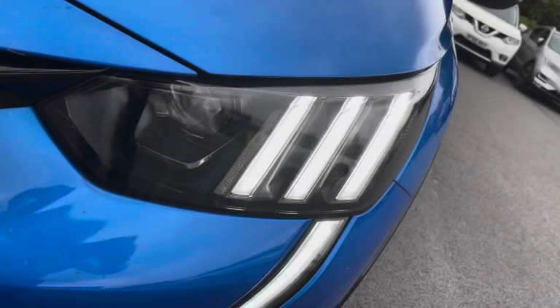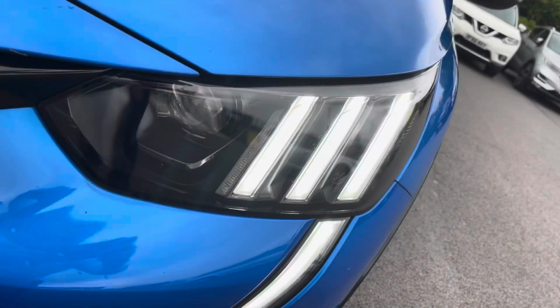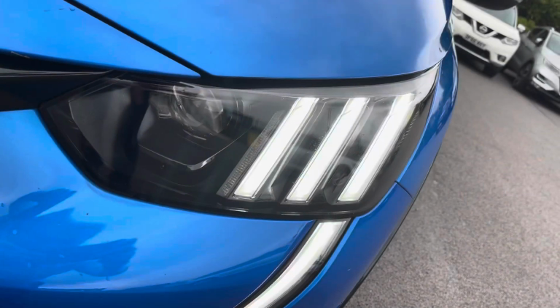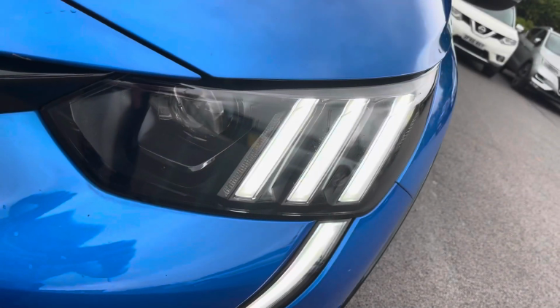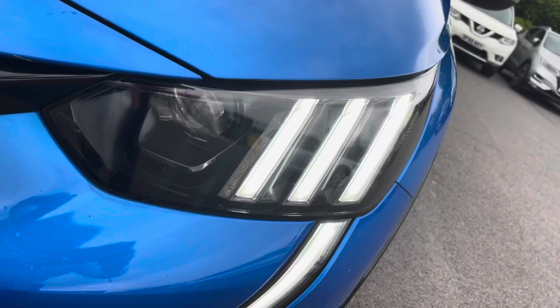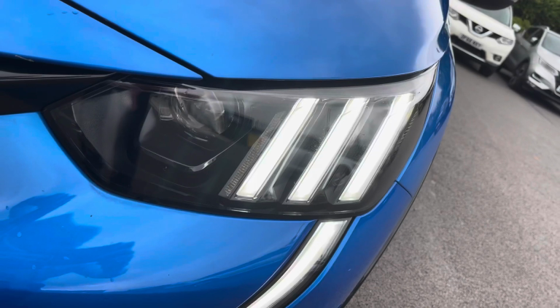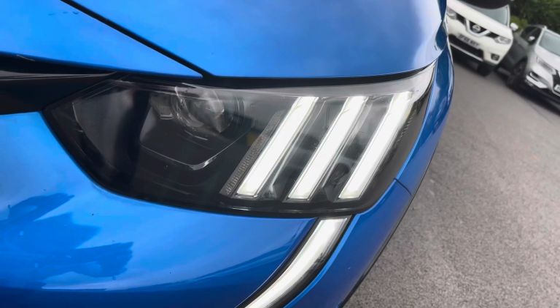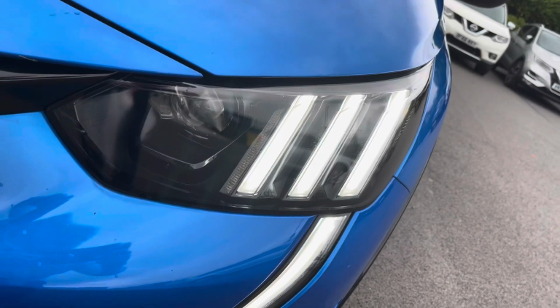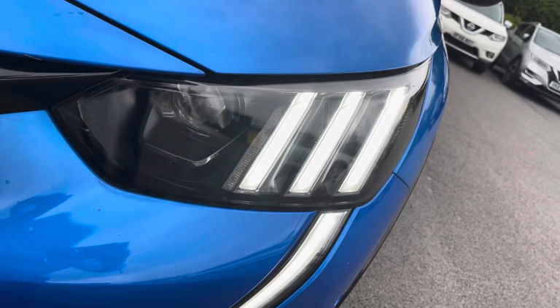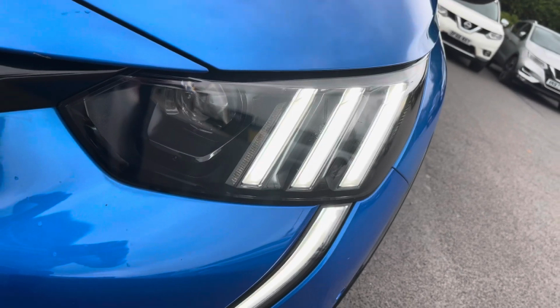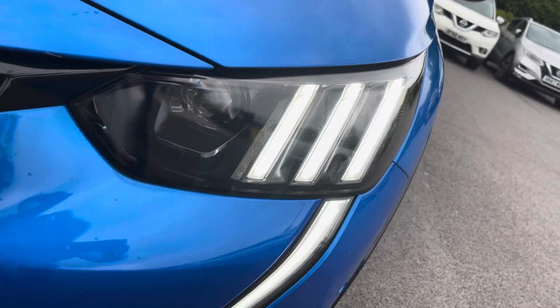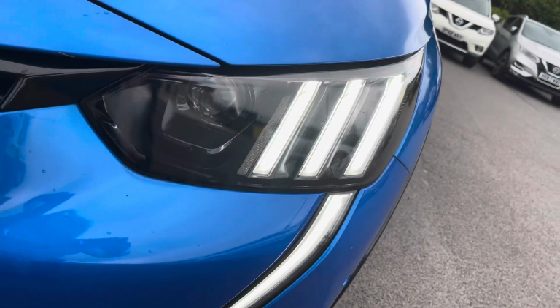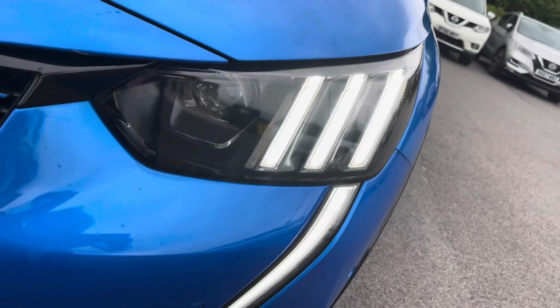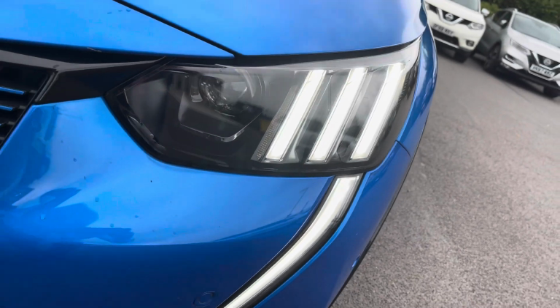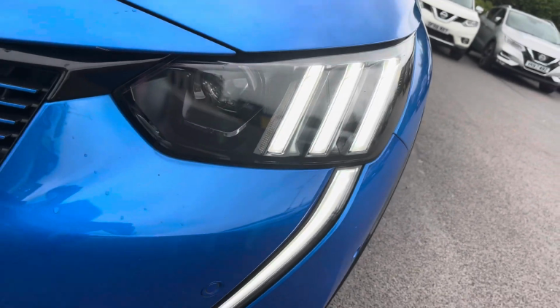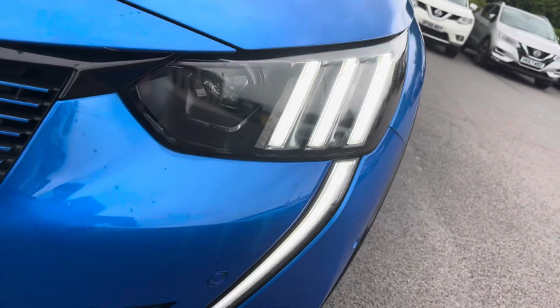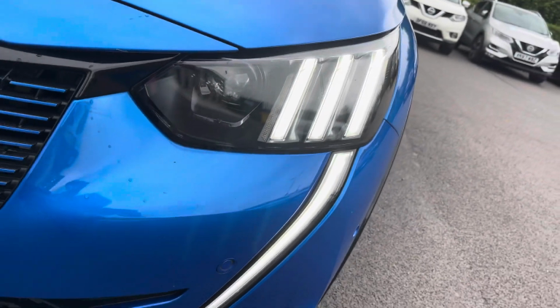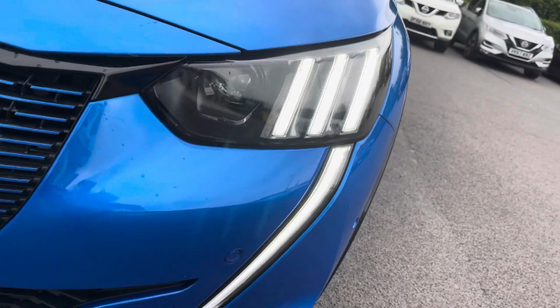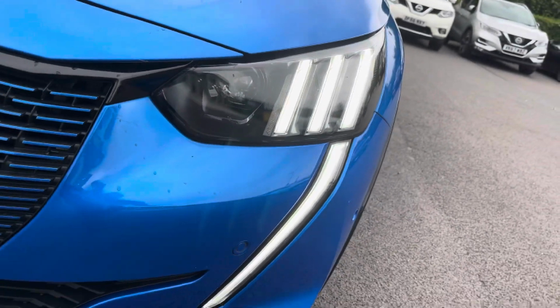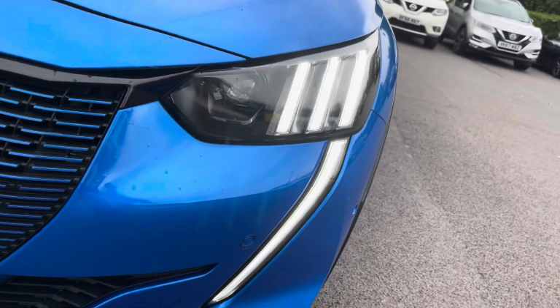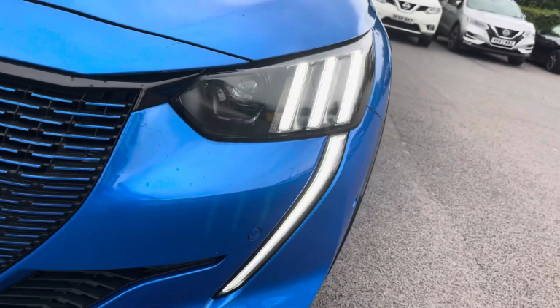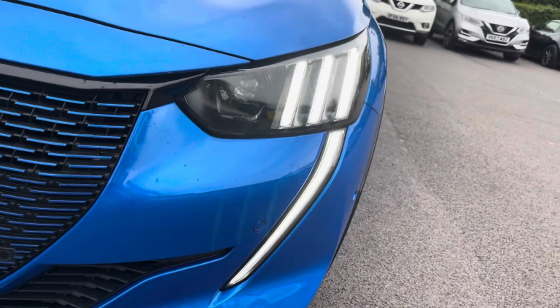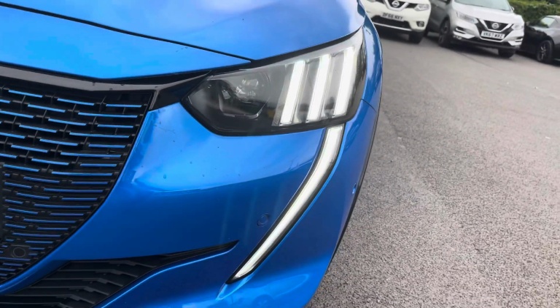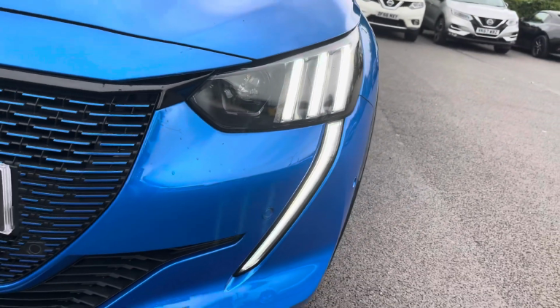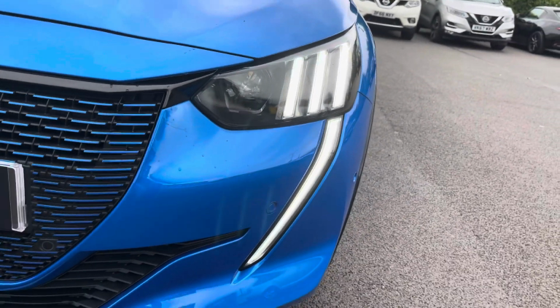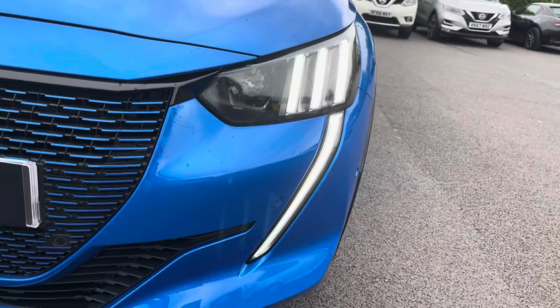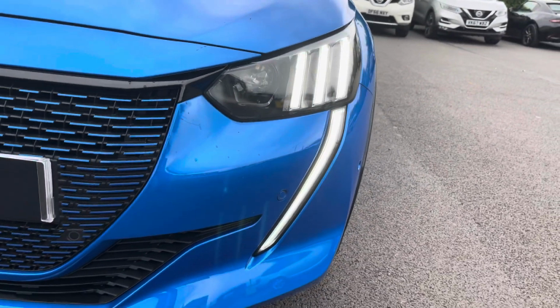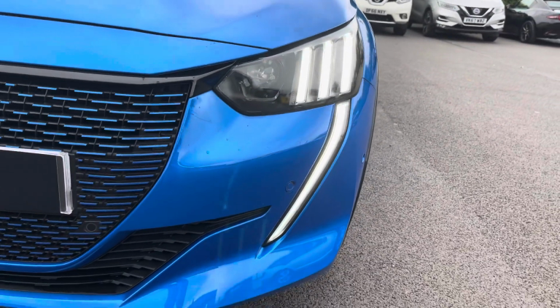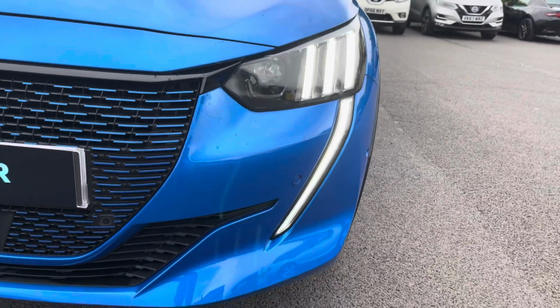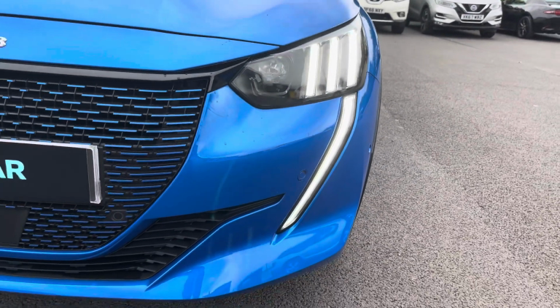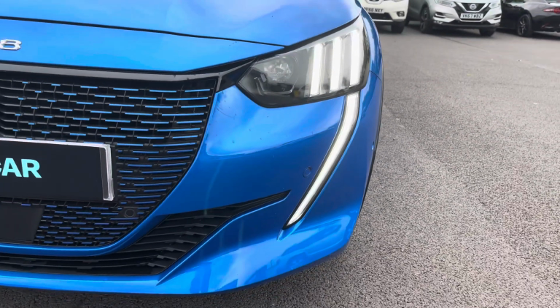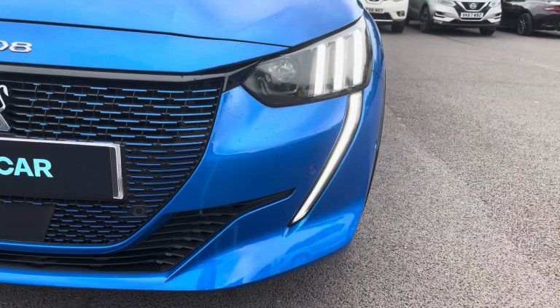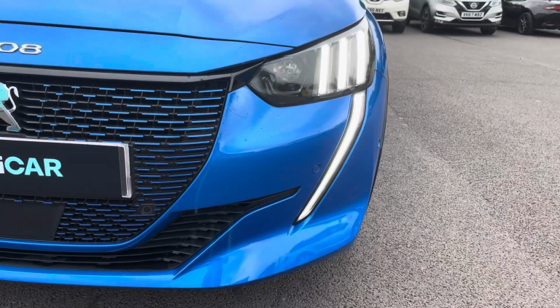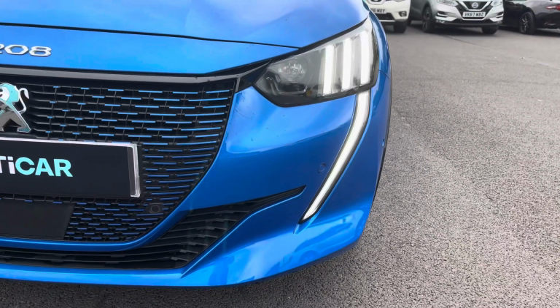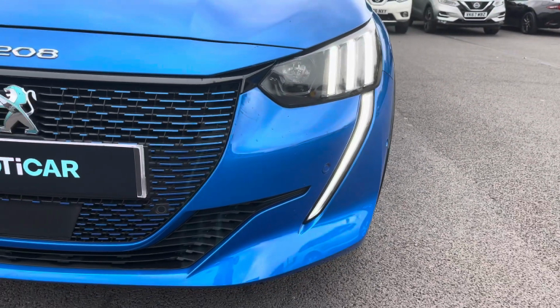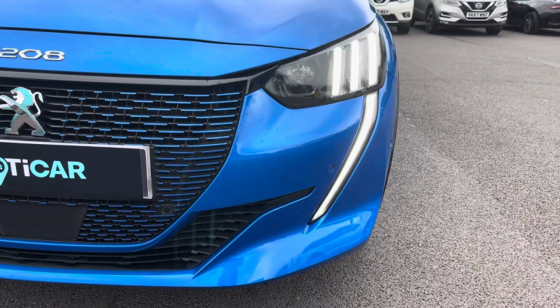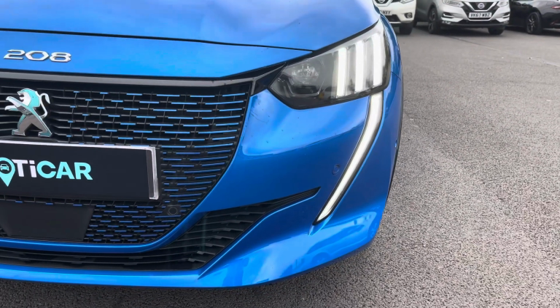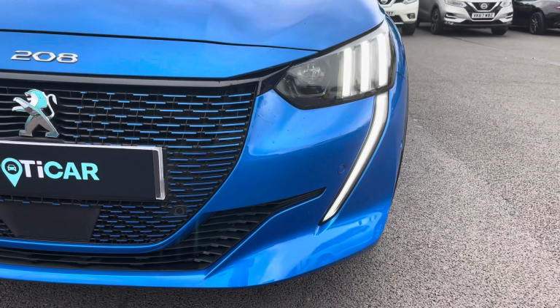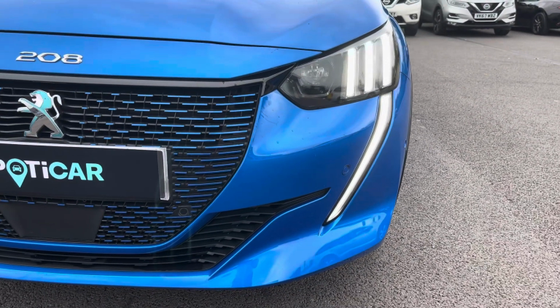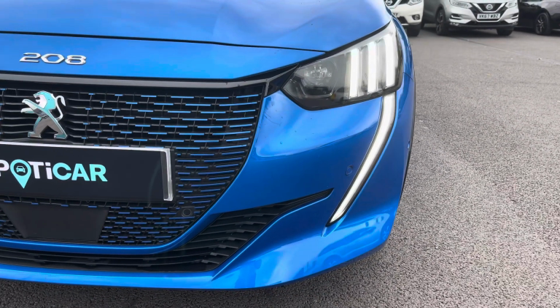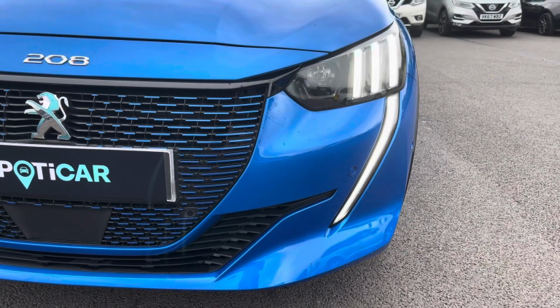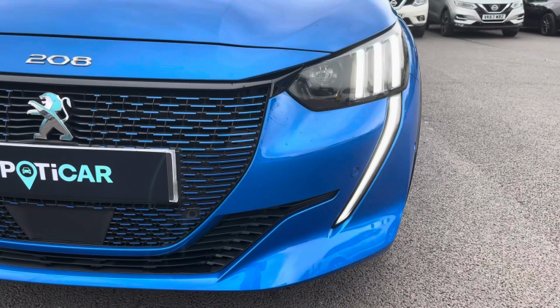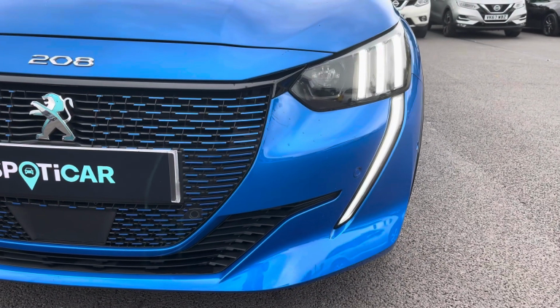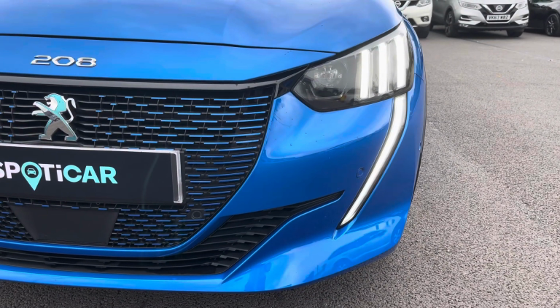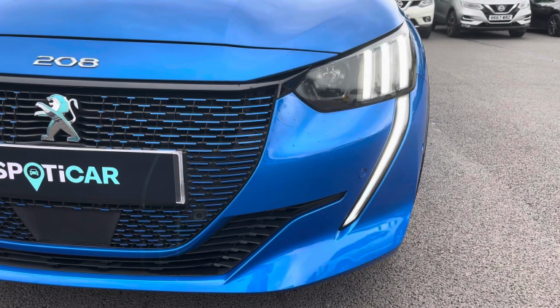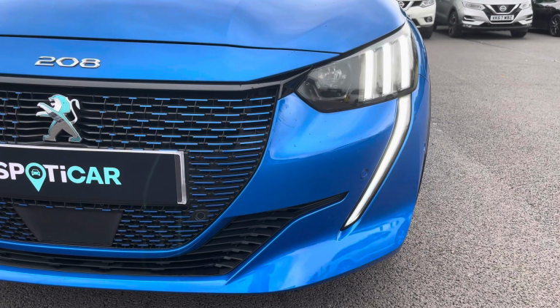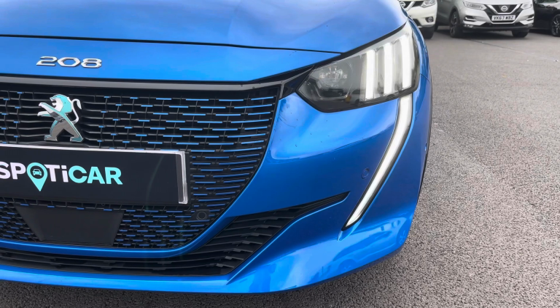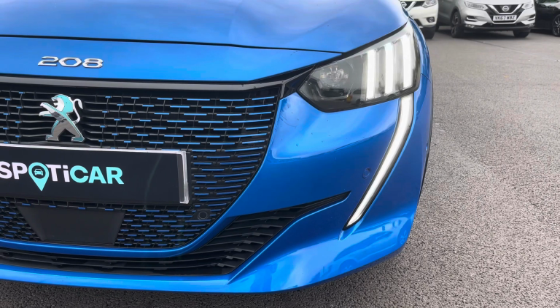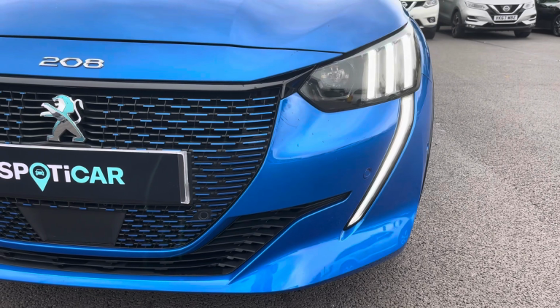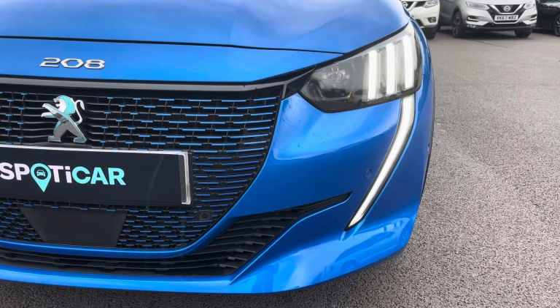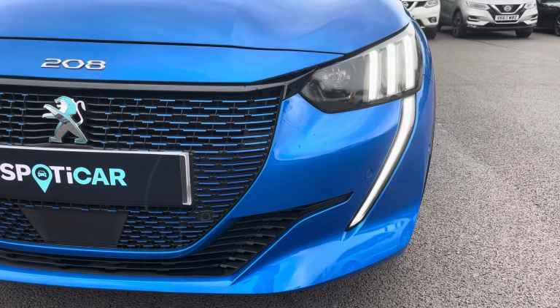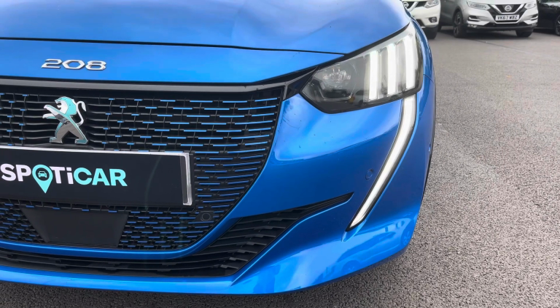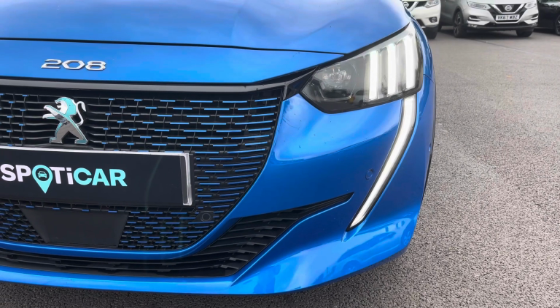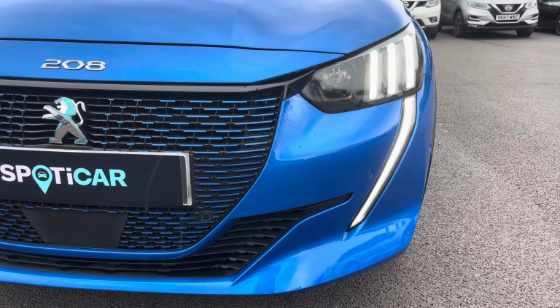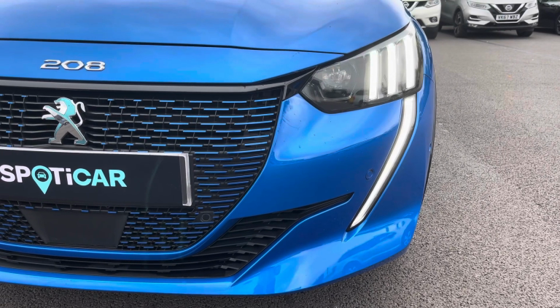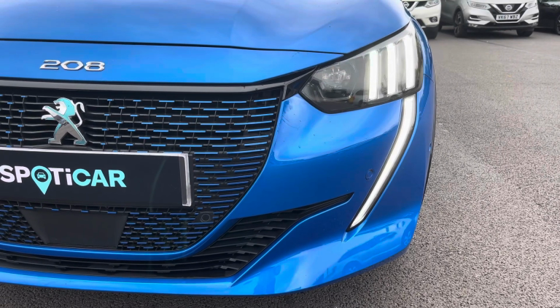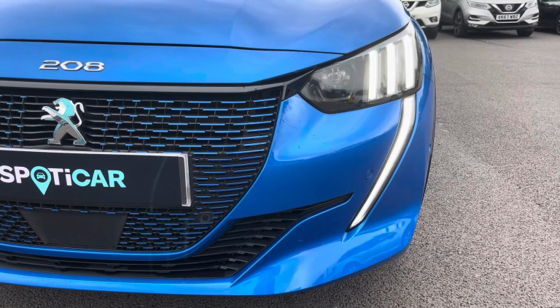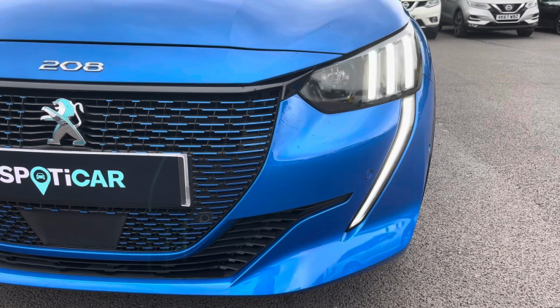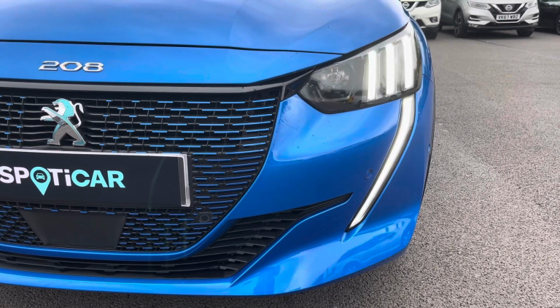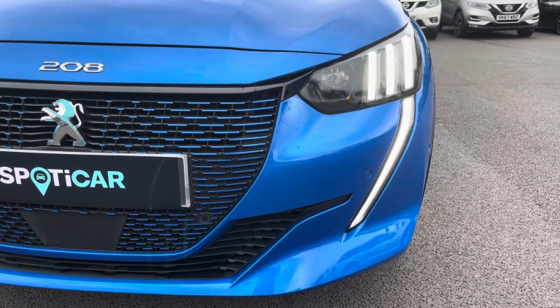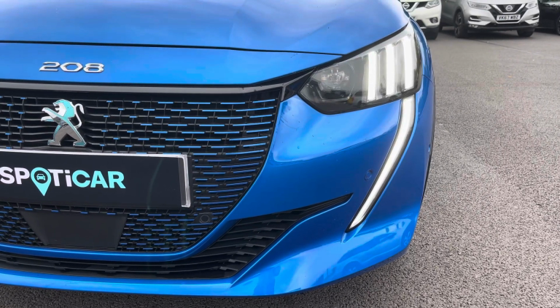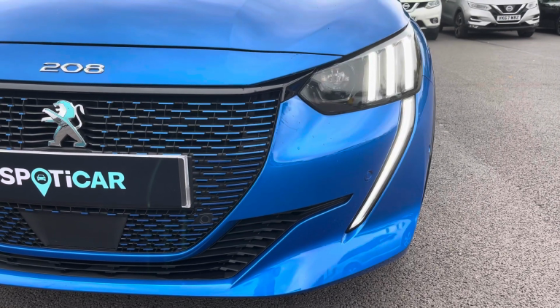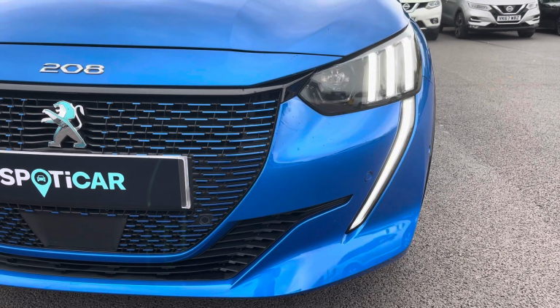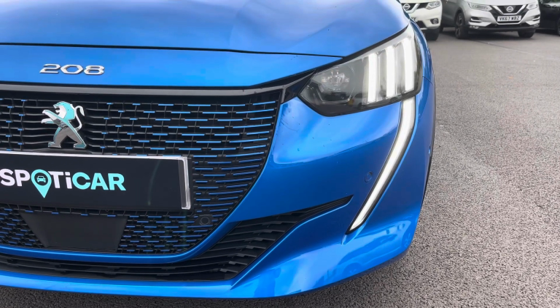The full LED headlights with smart beam assist are accompanied by the signature 3-claw and sabre-tooth design daytime running light.